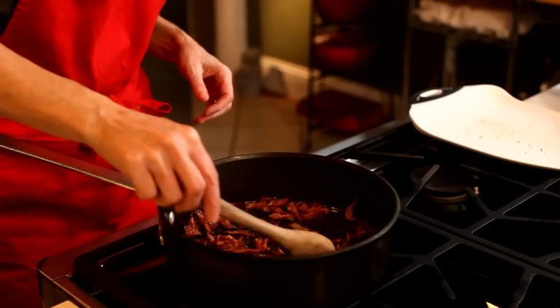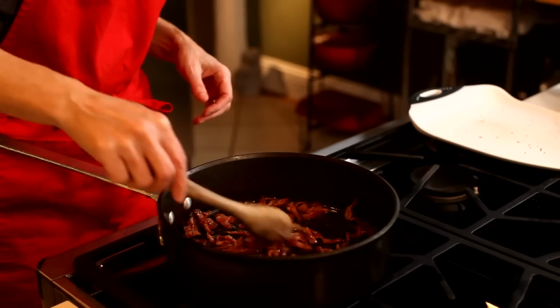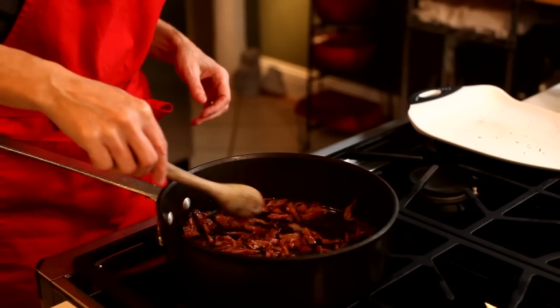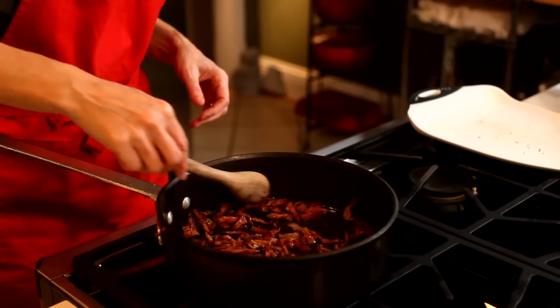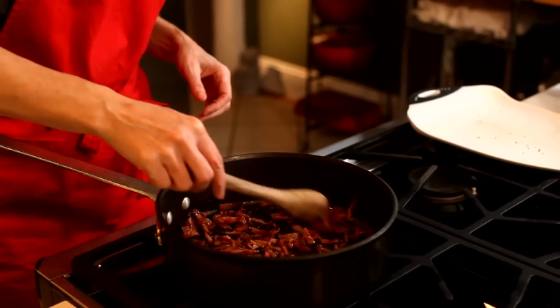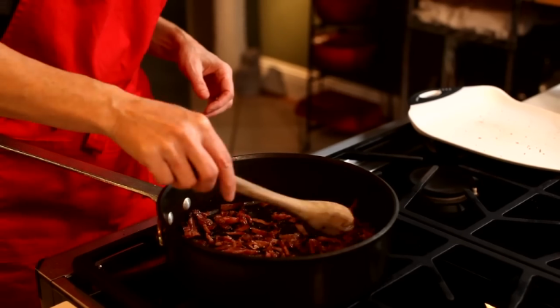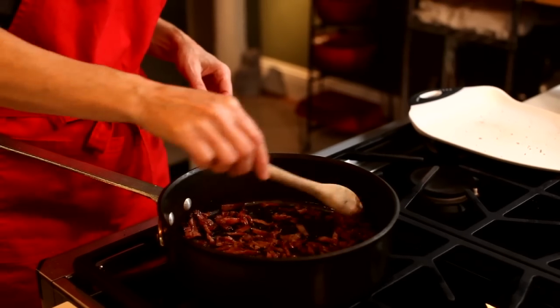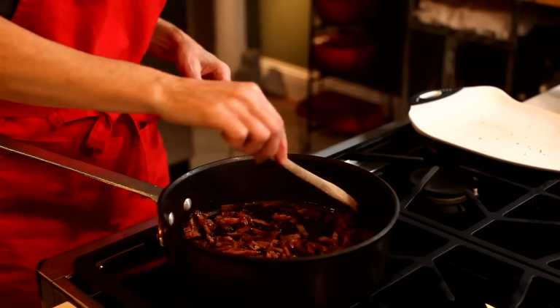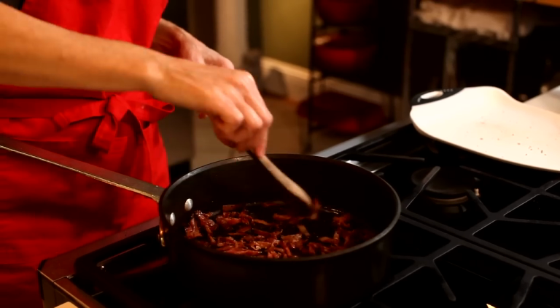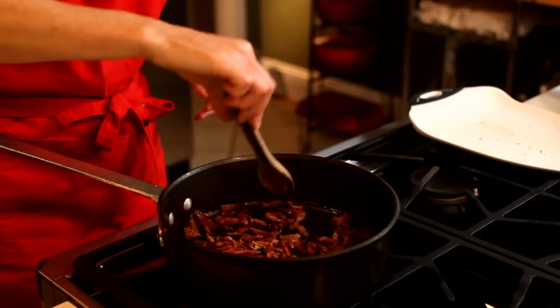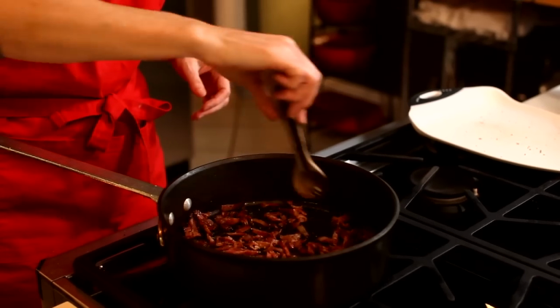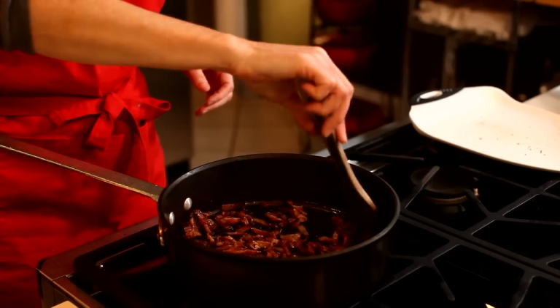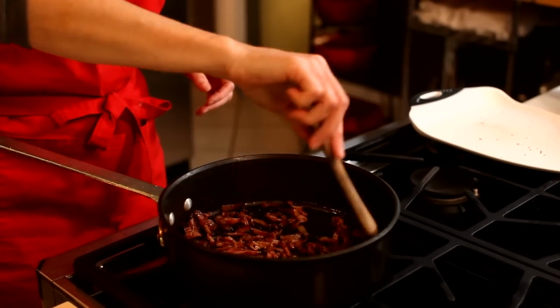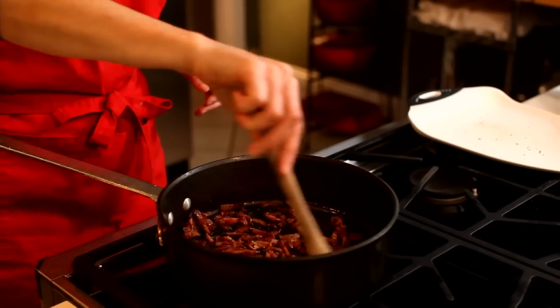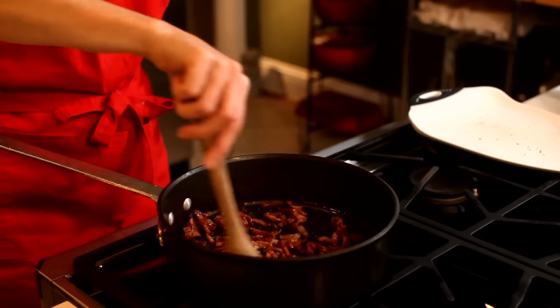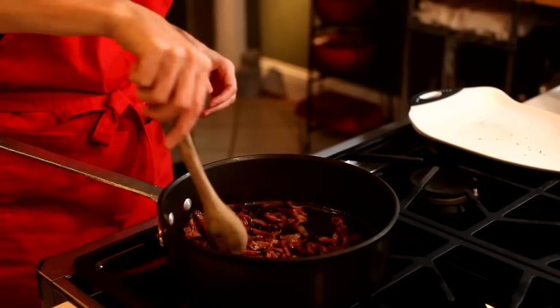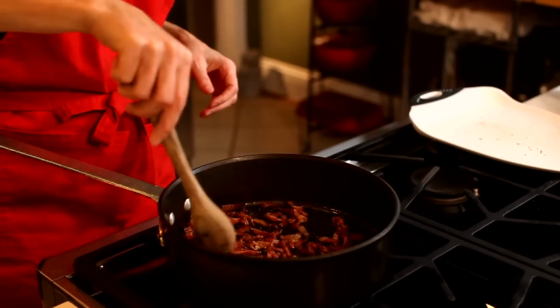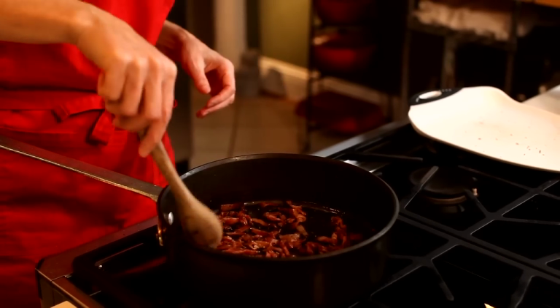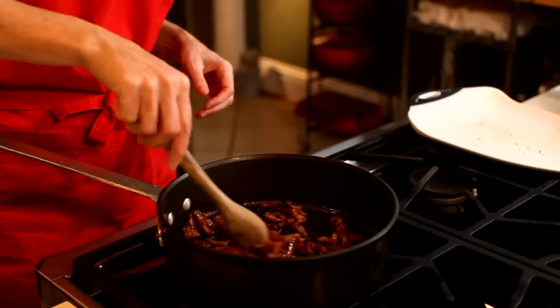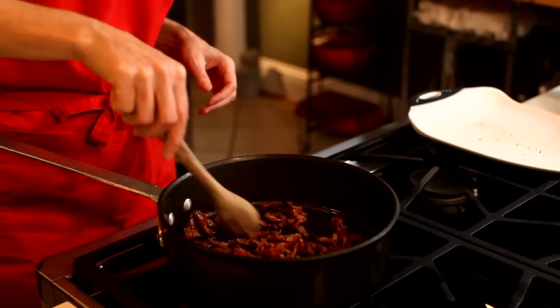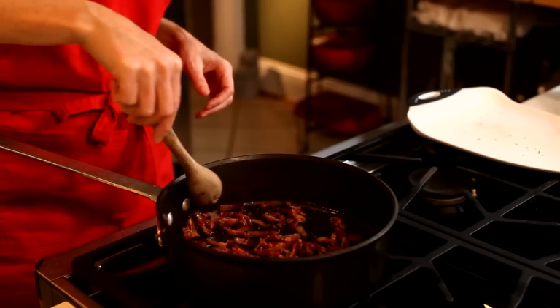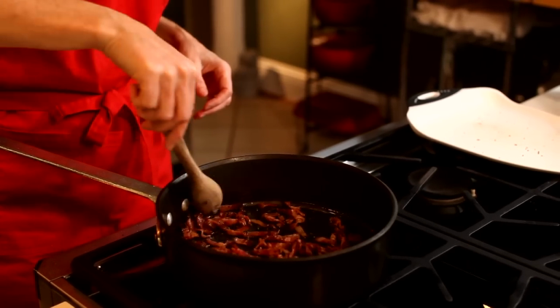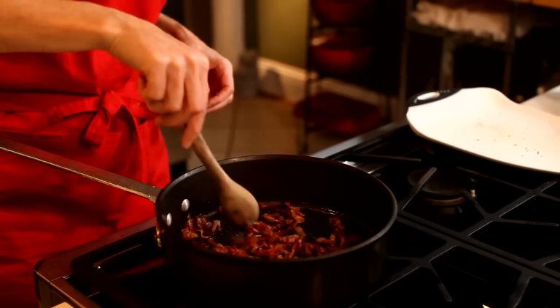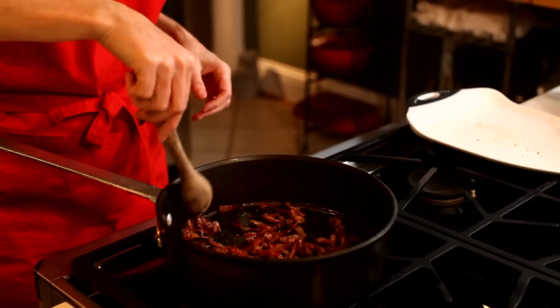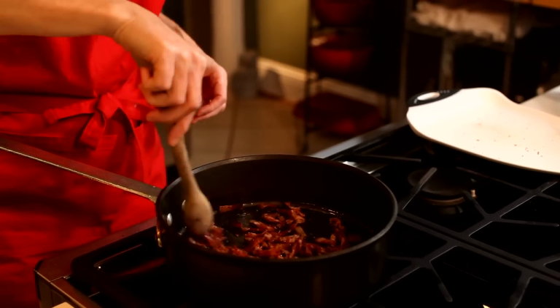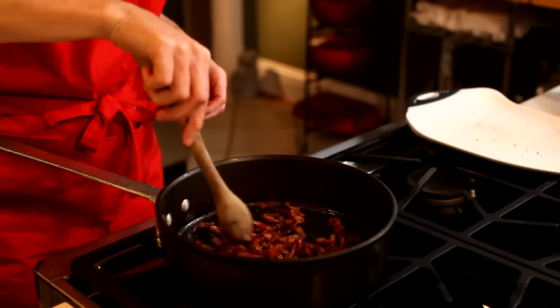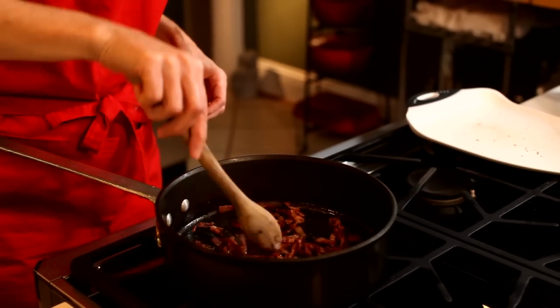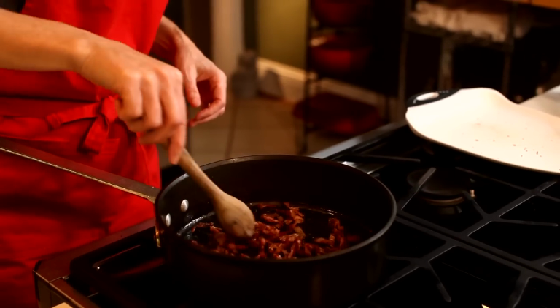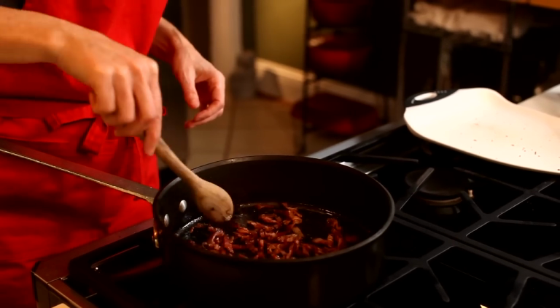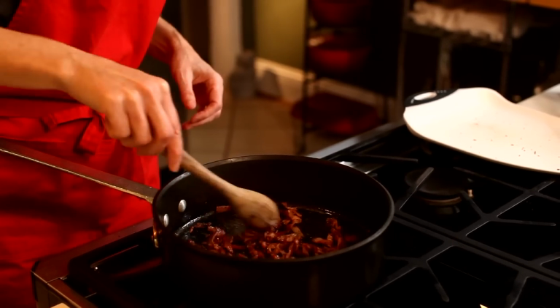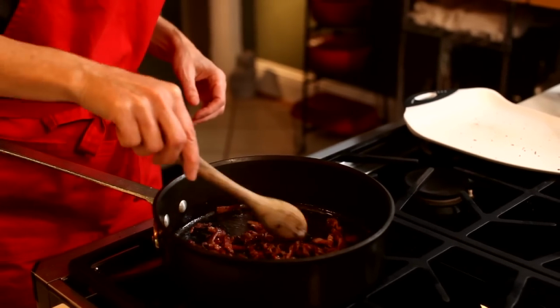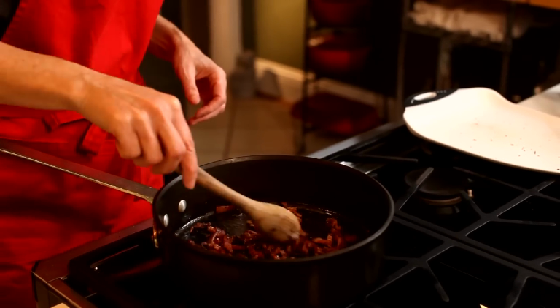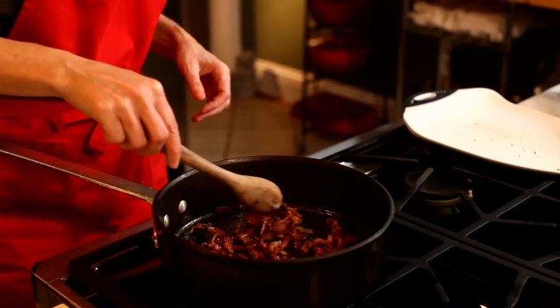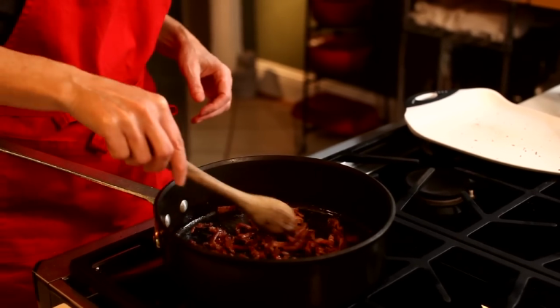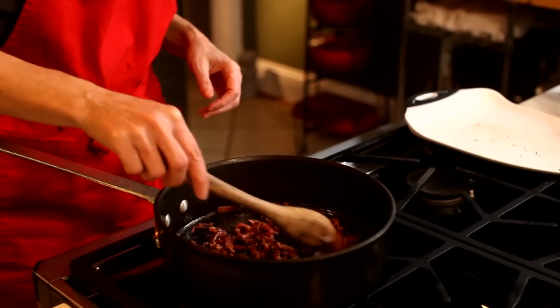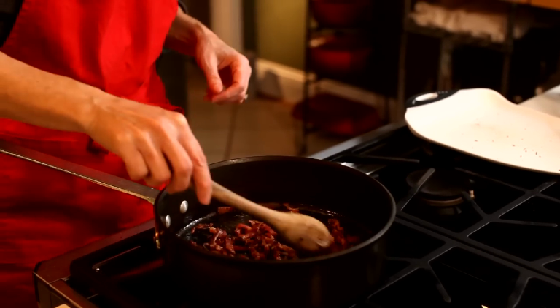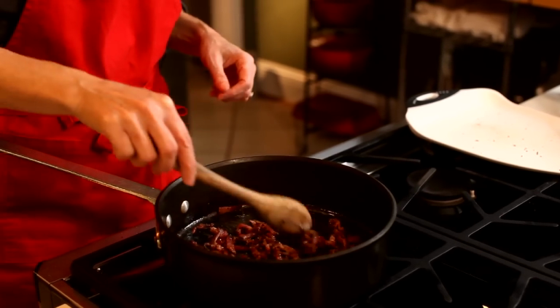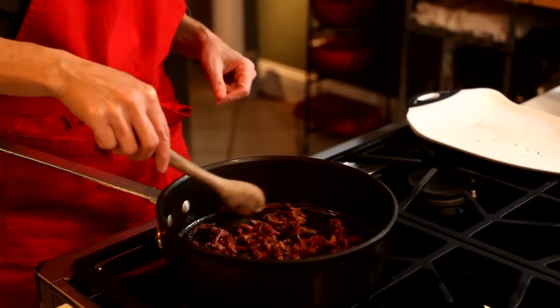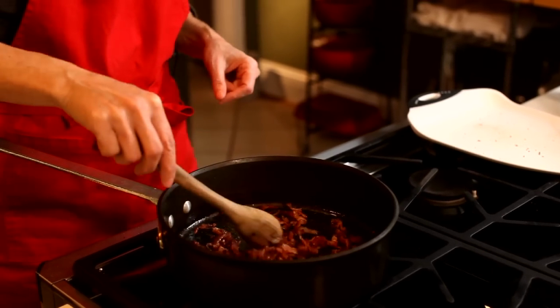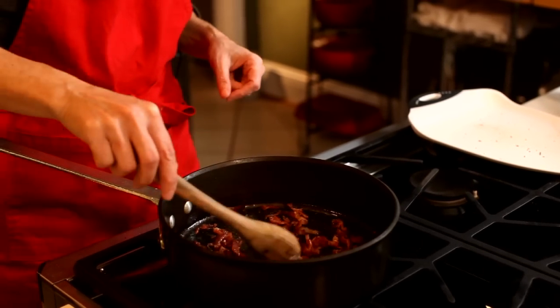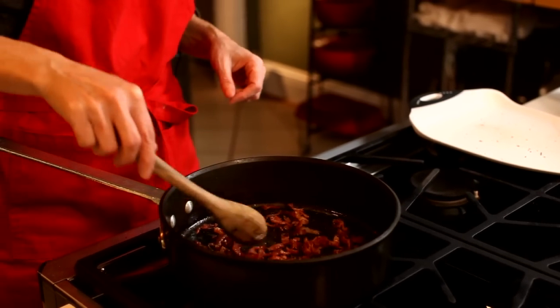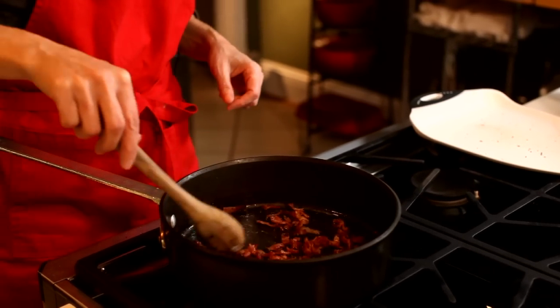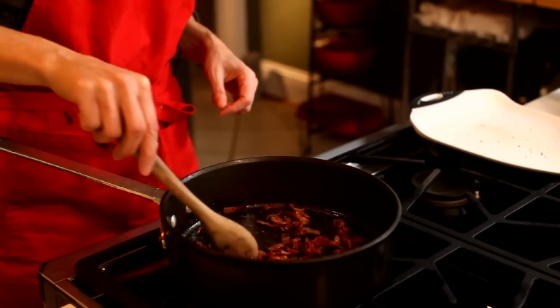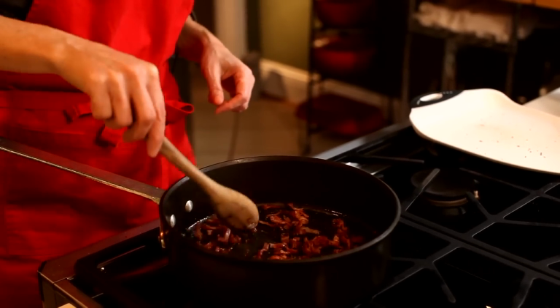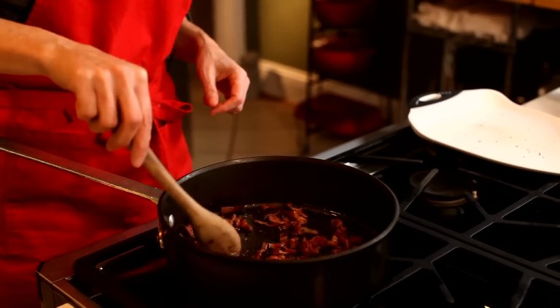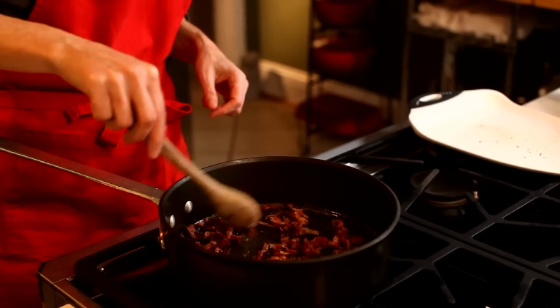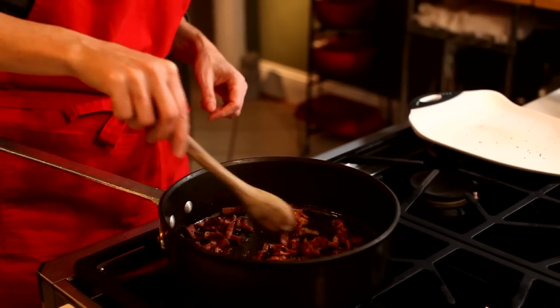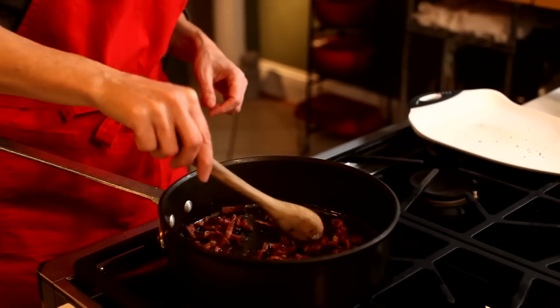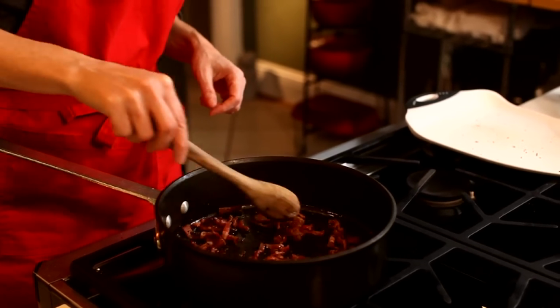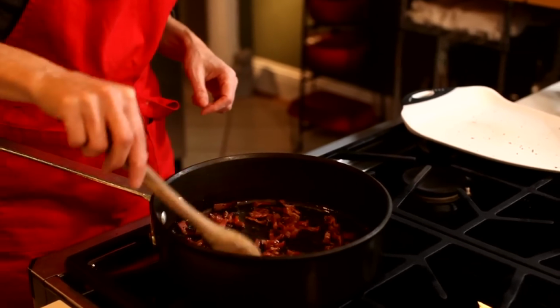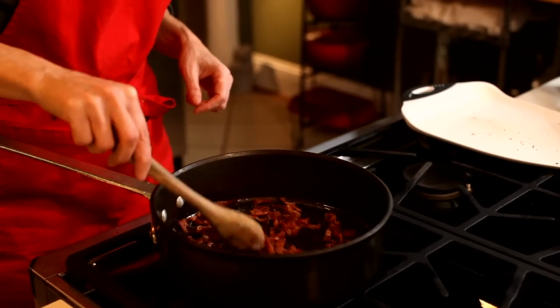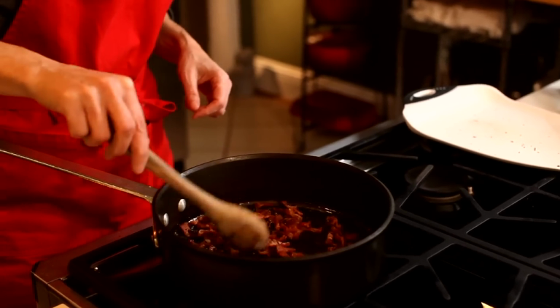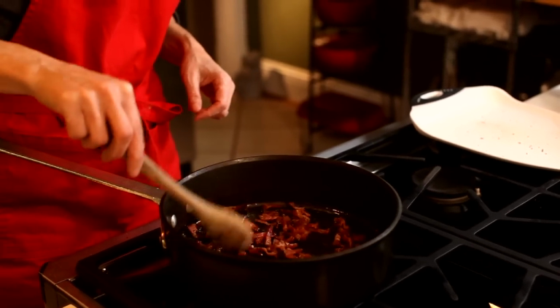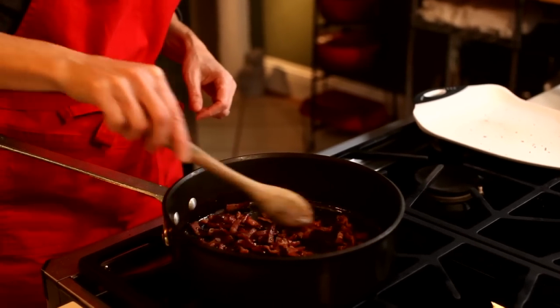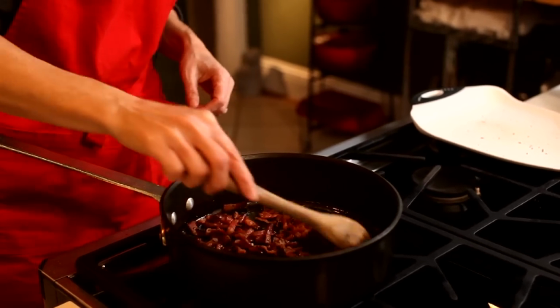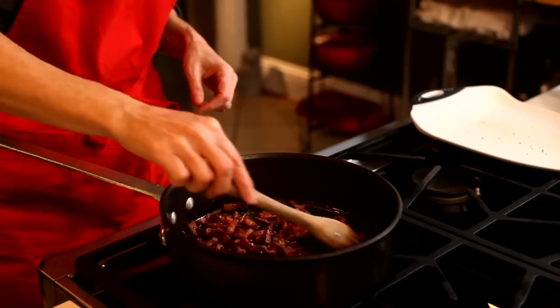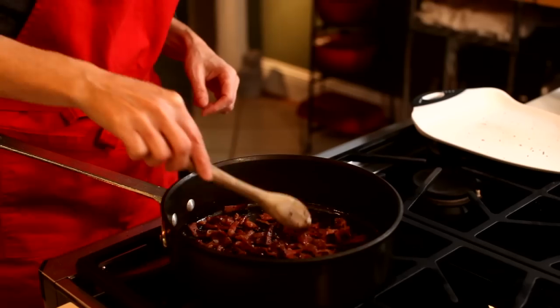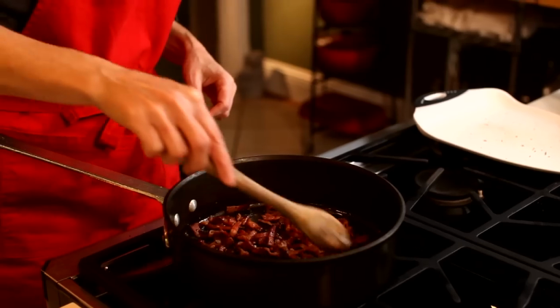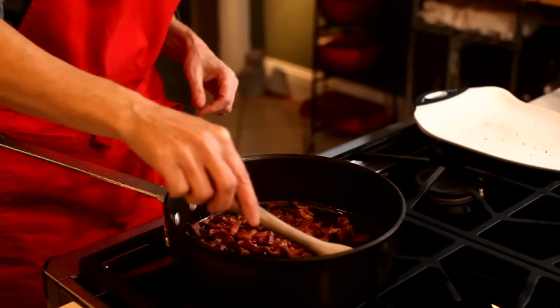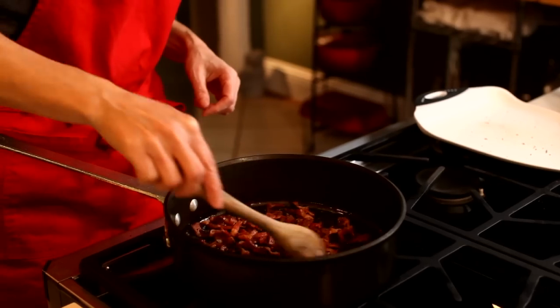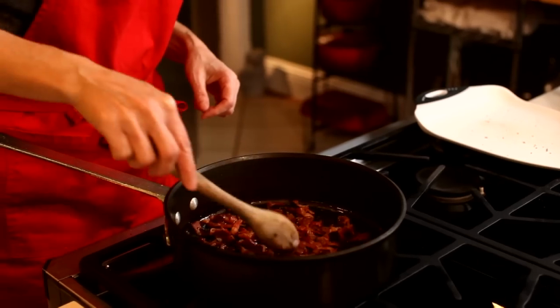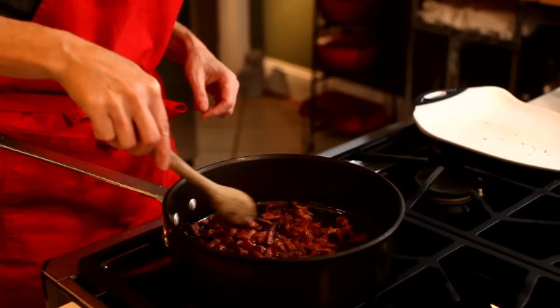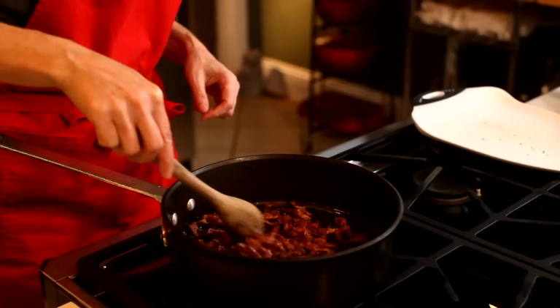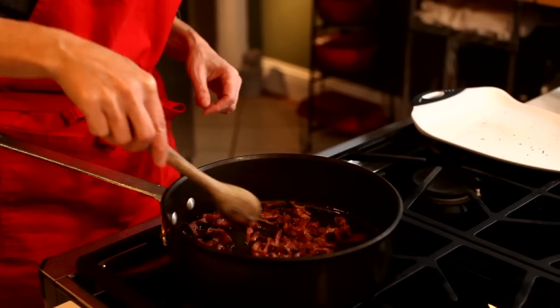She recommends it not as an entrée, but it really is hearty and lovely as a one-pot meal too.